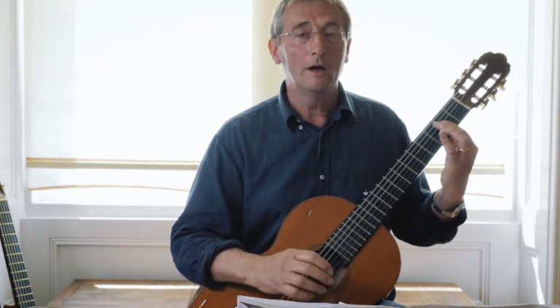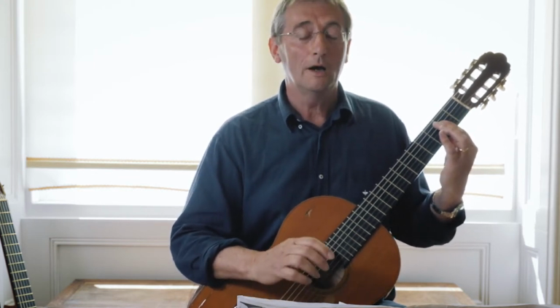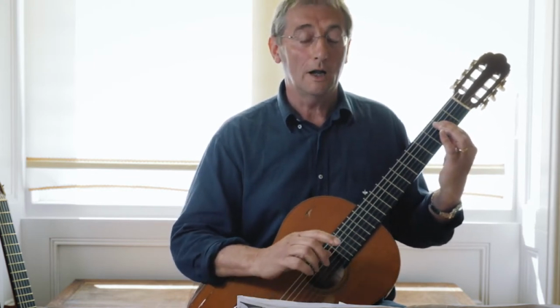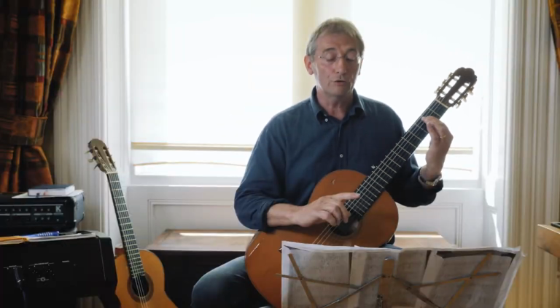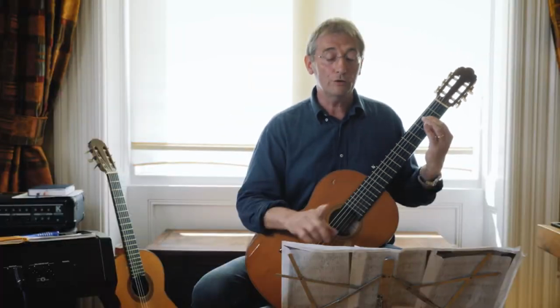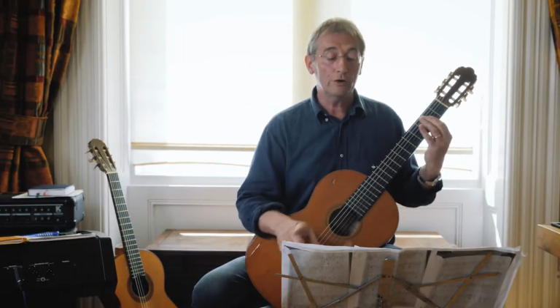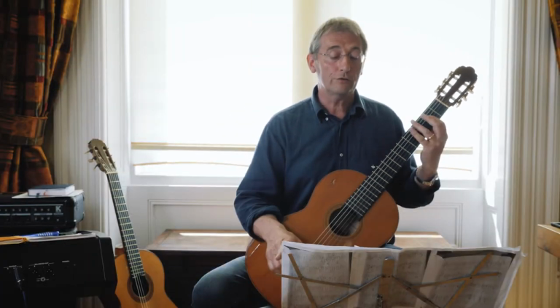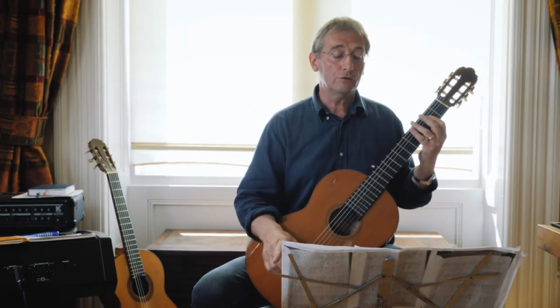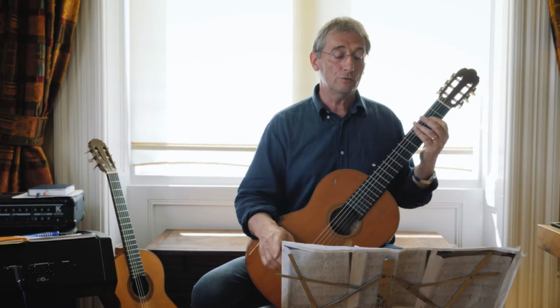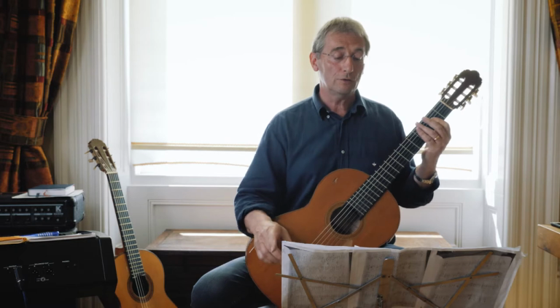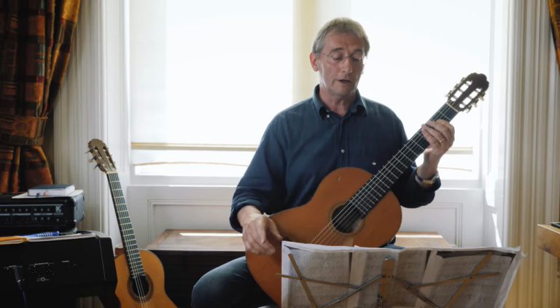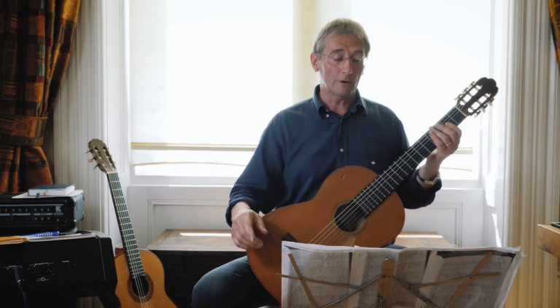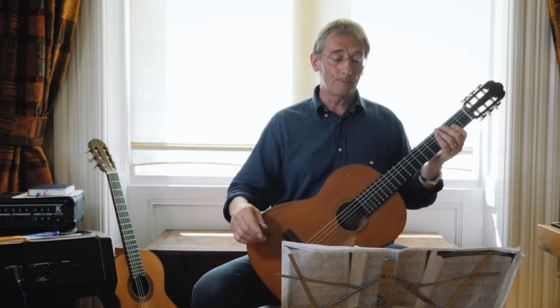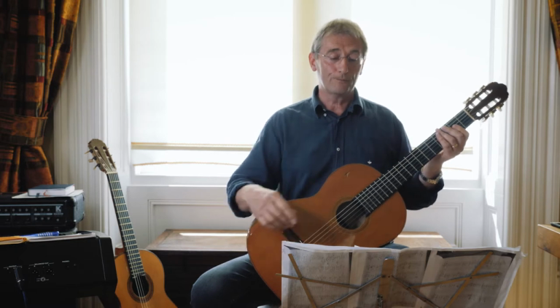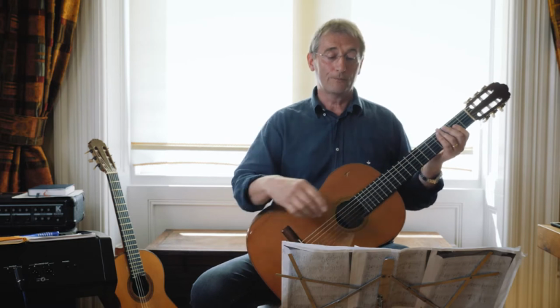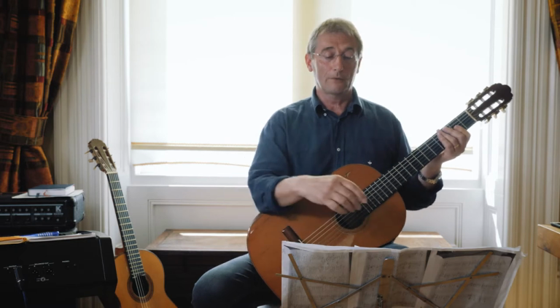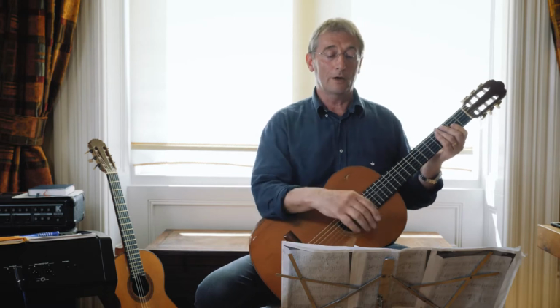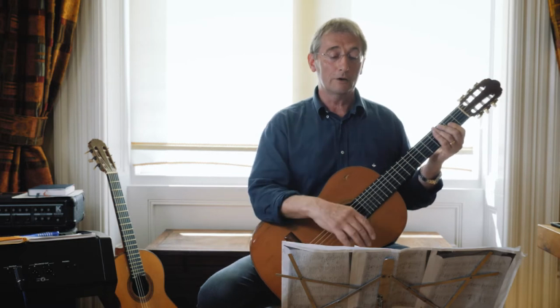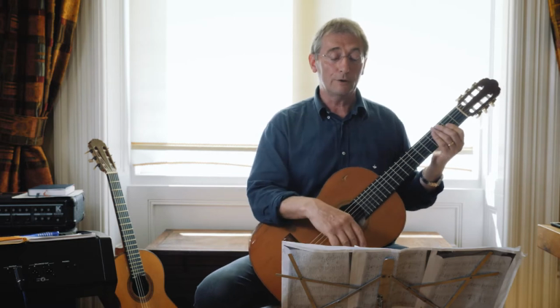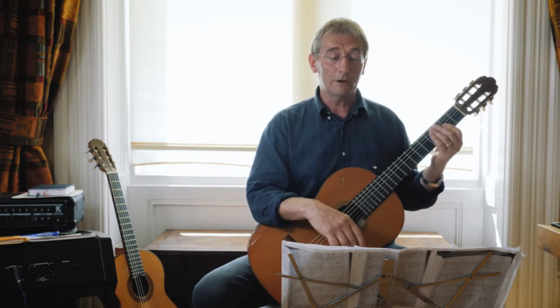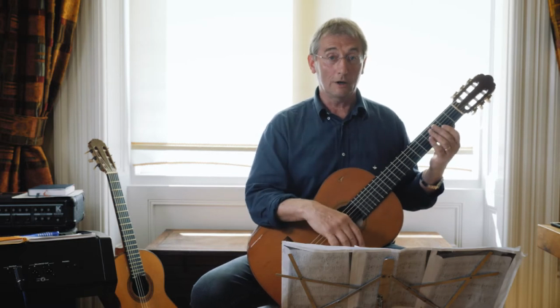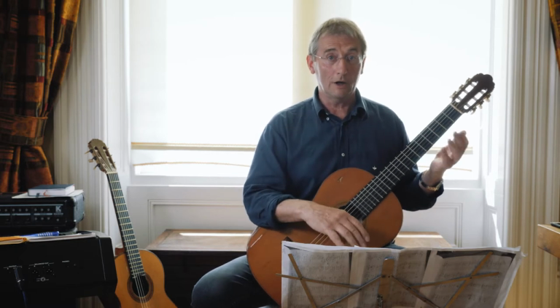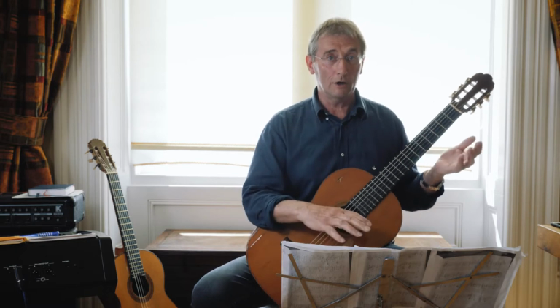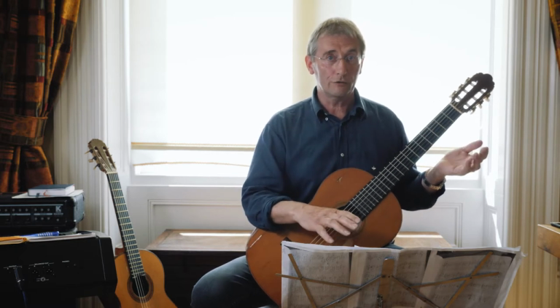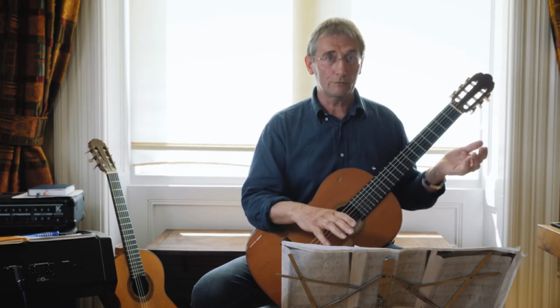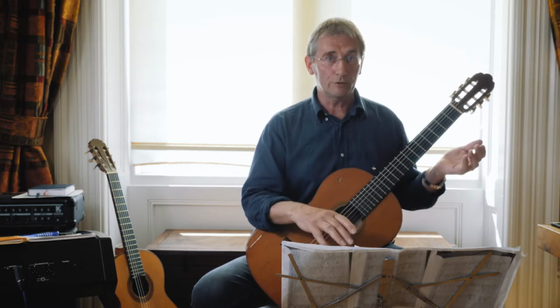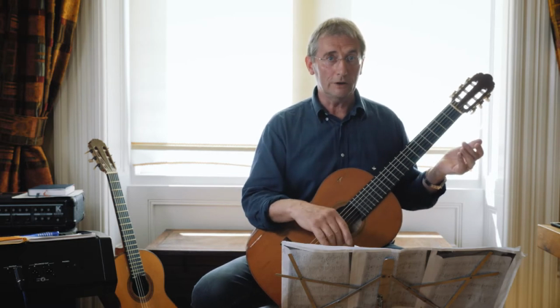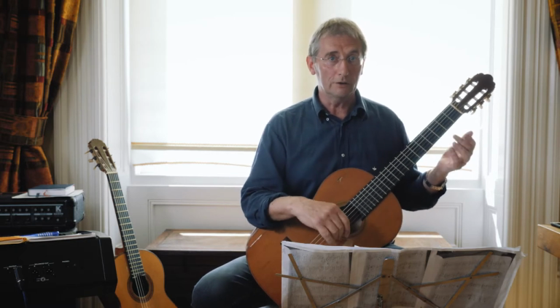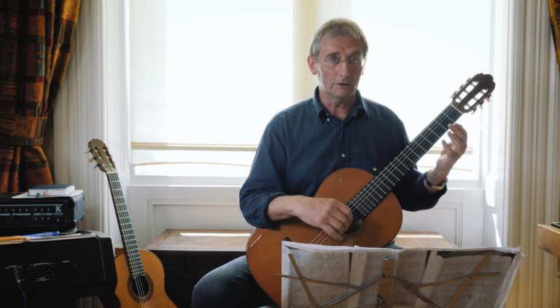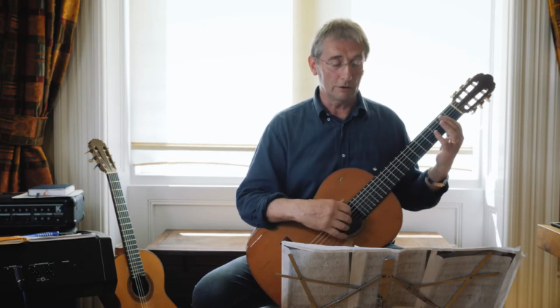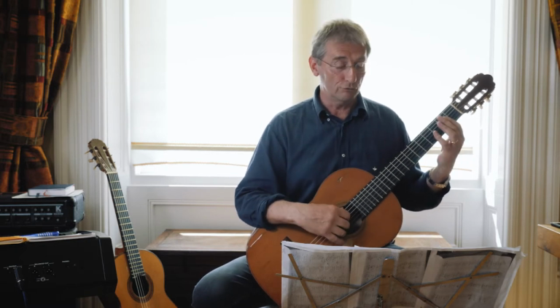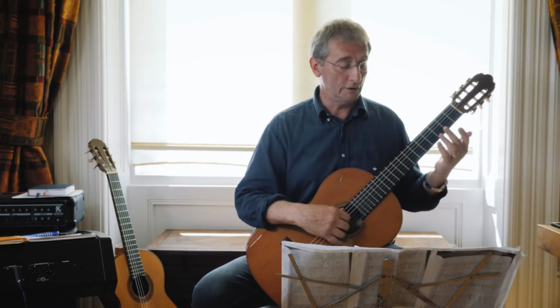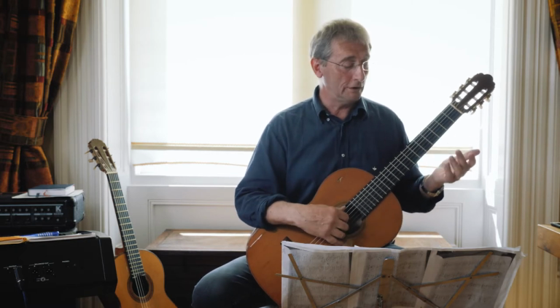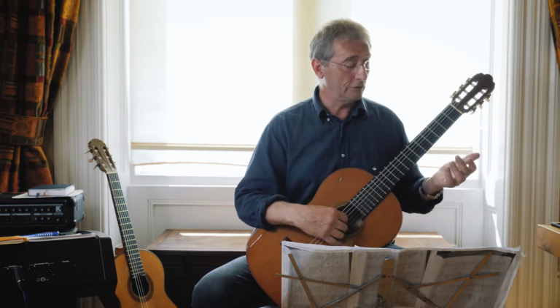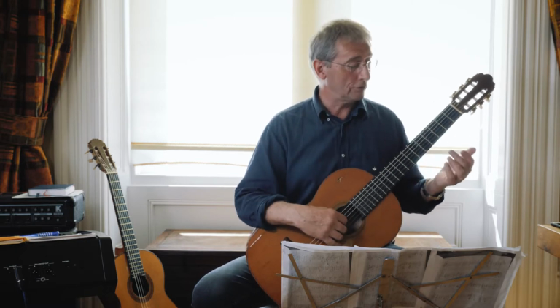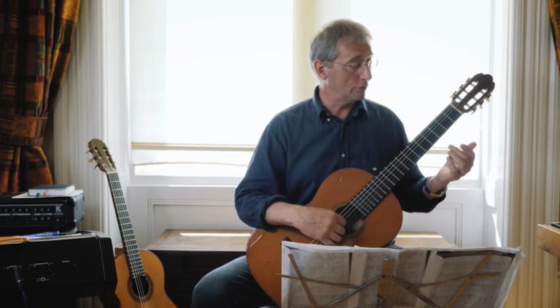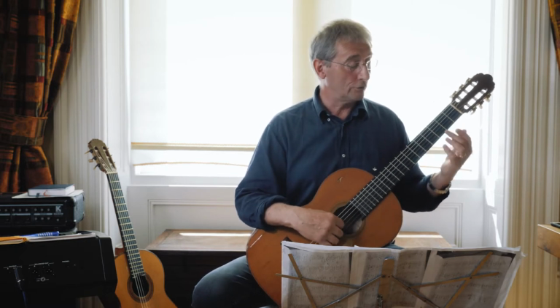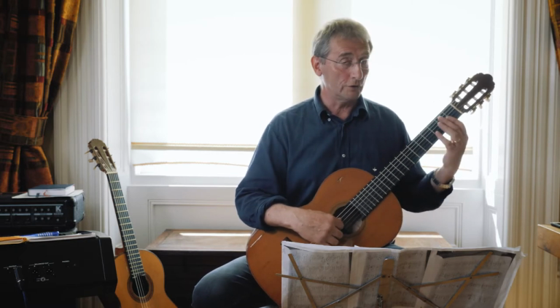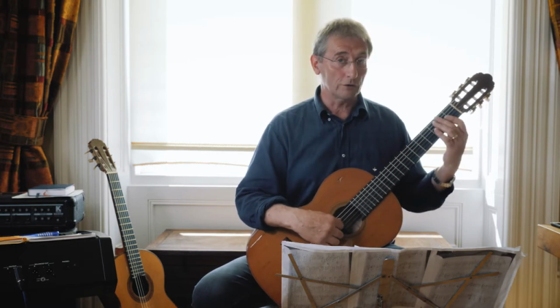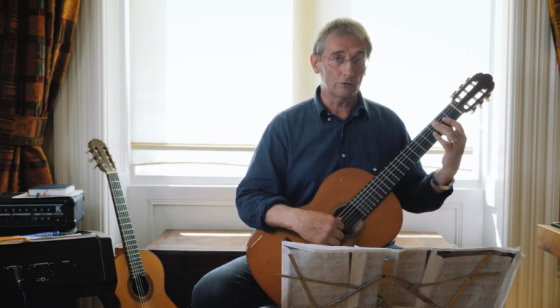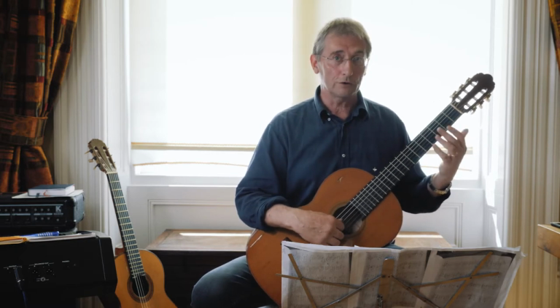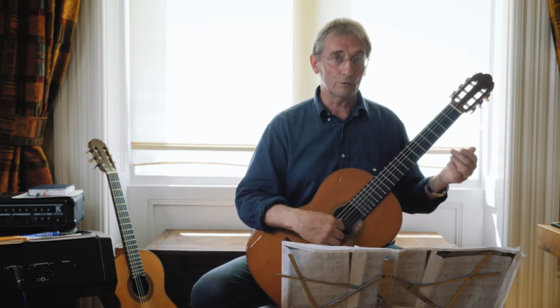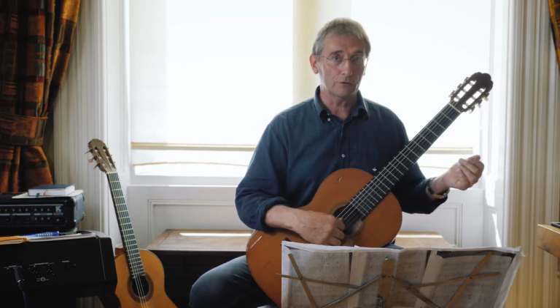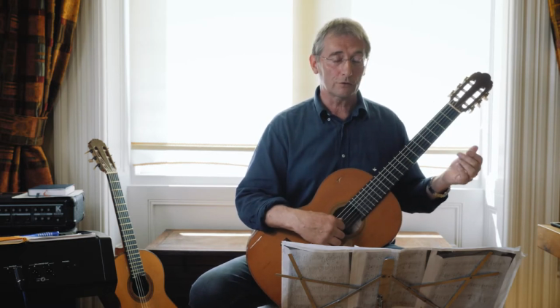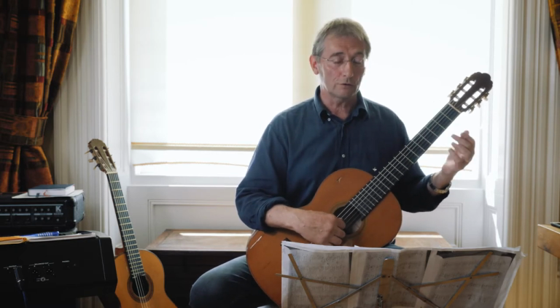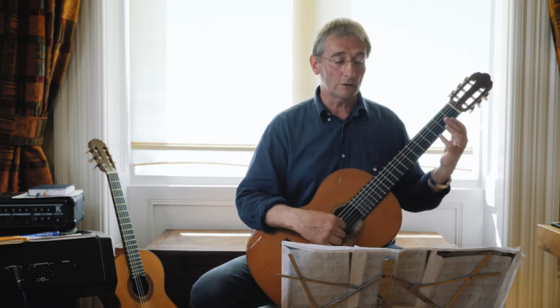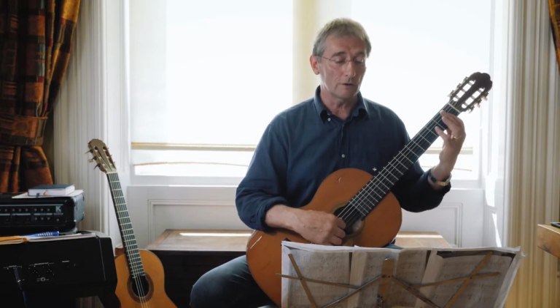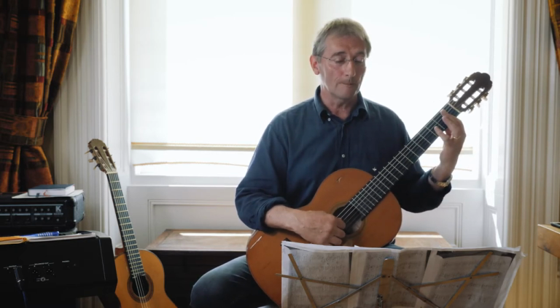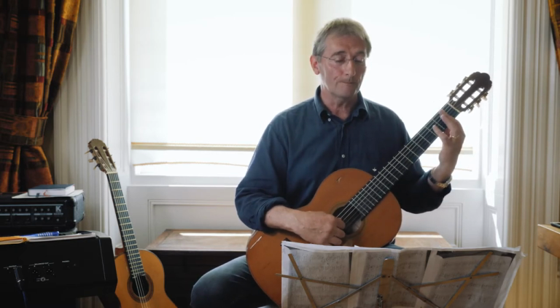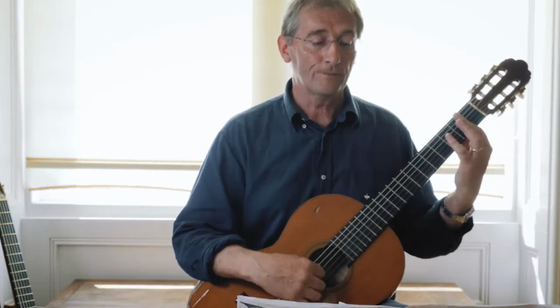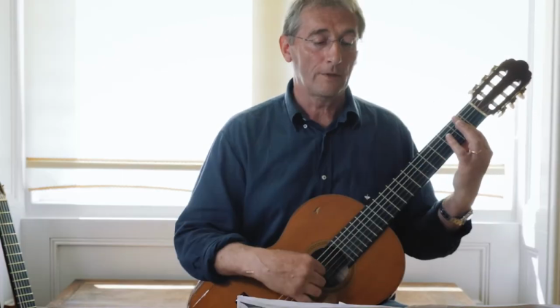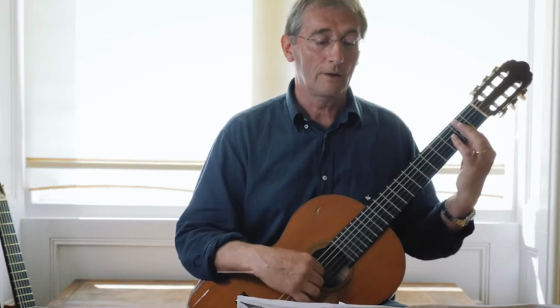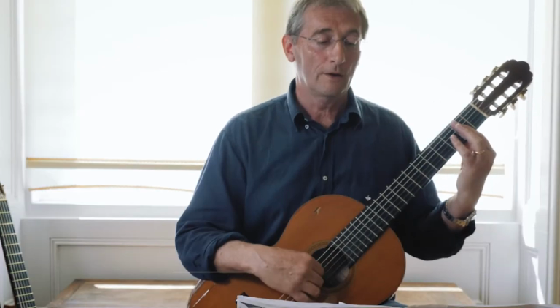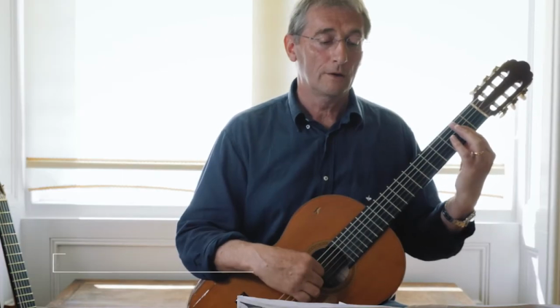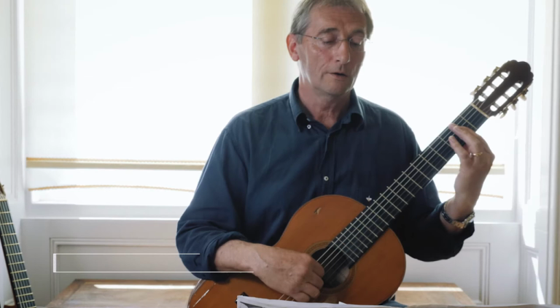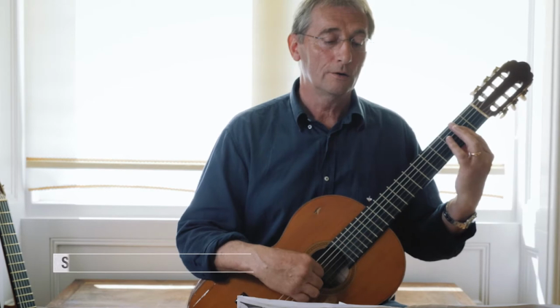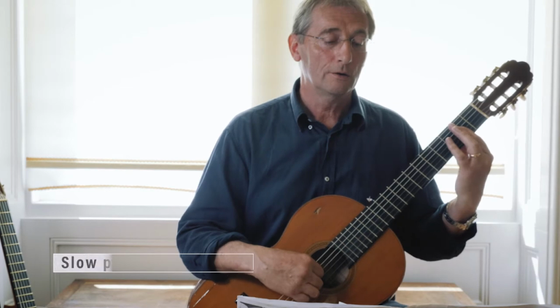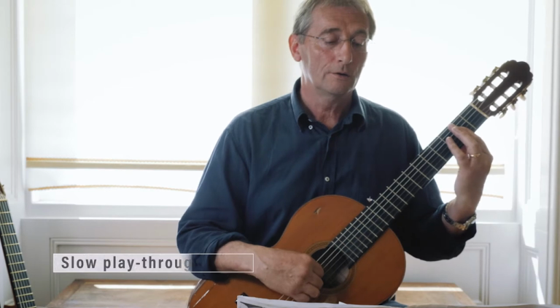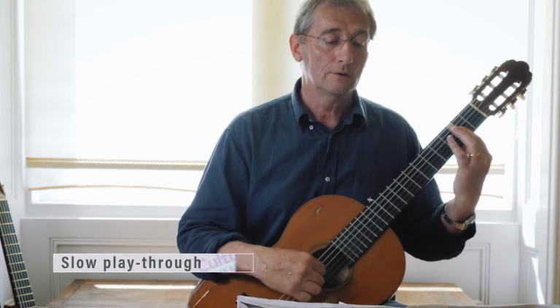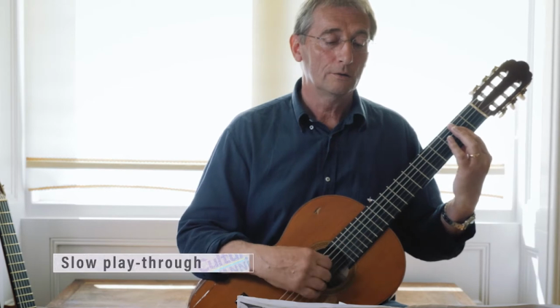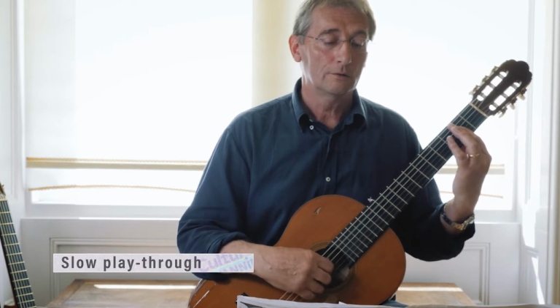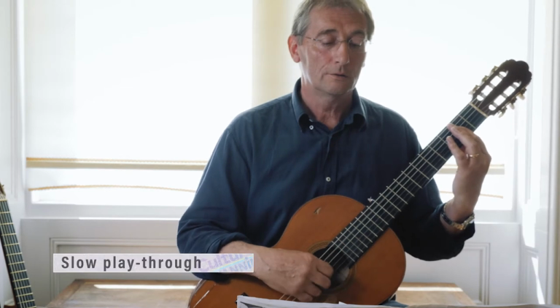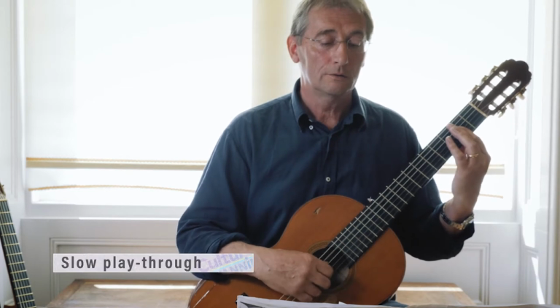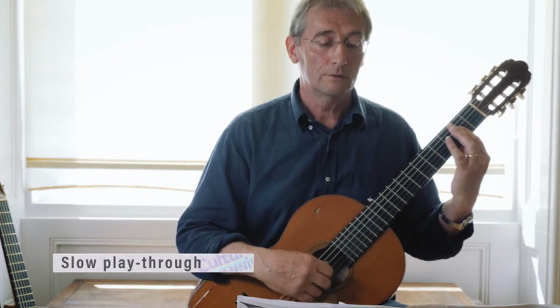I'll run it through now at about half speed, really slow so you can see what's going on.